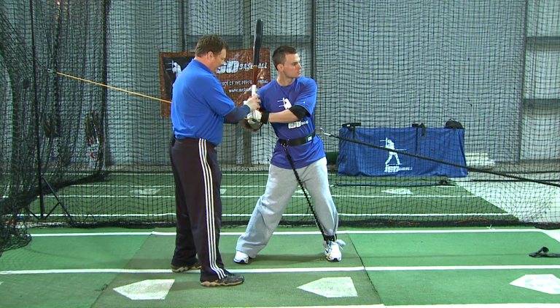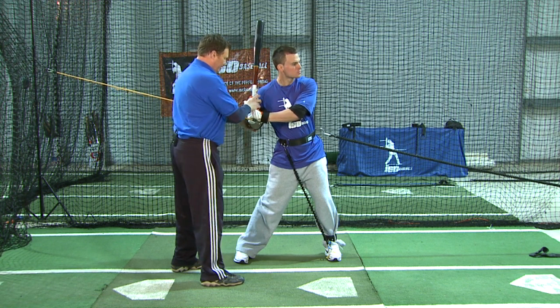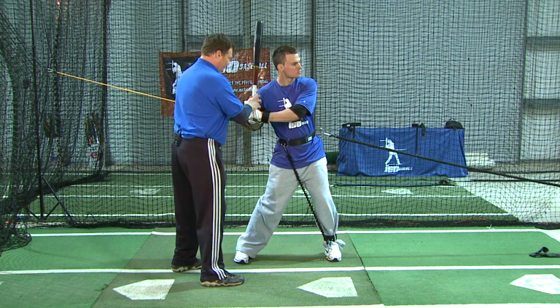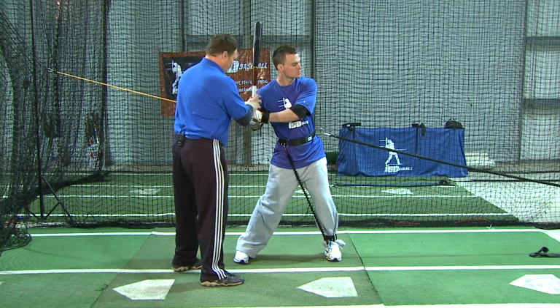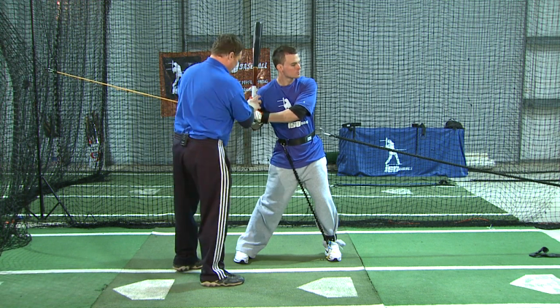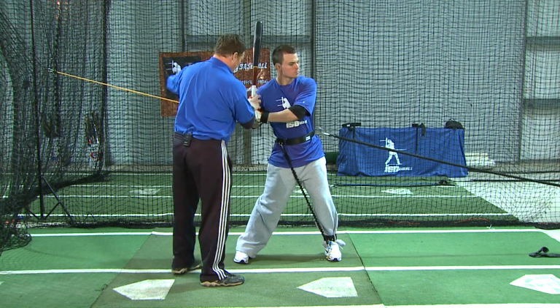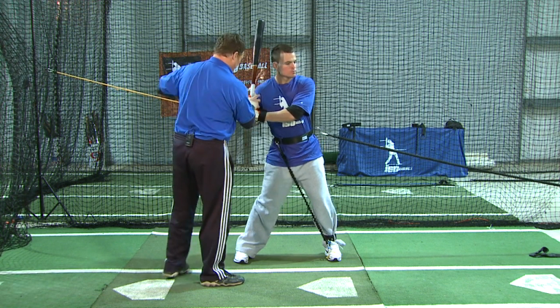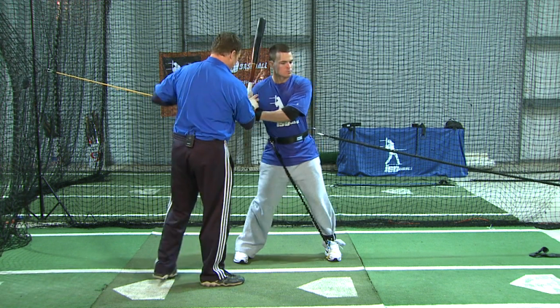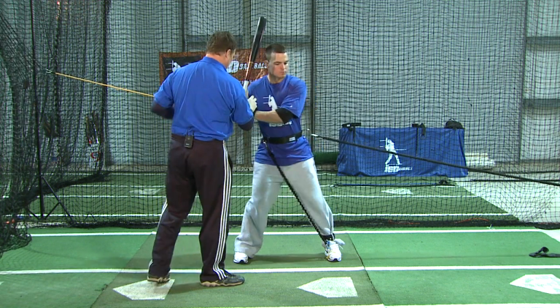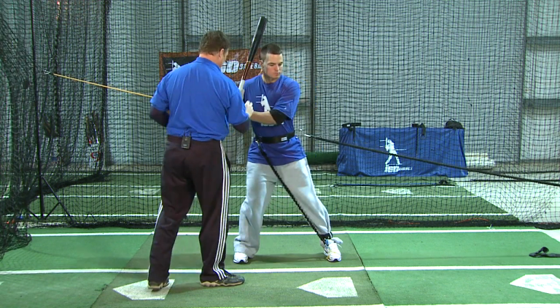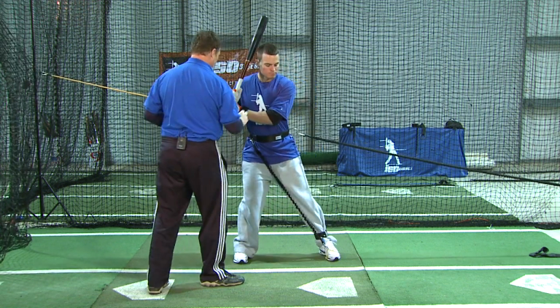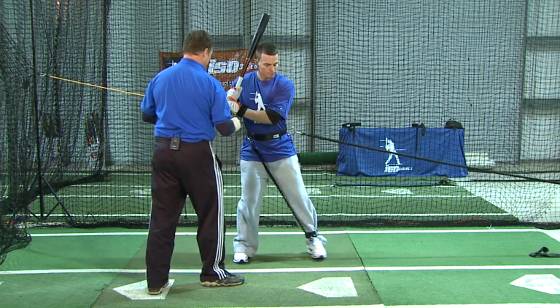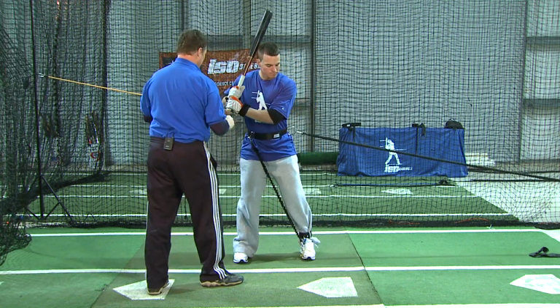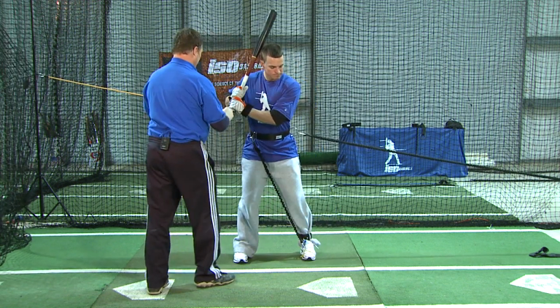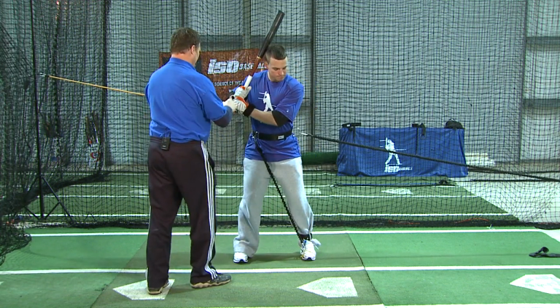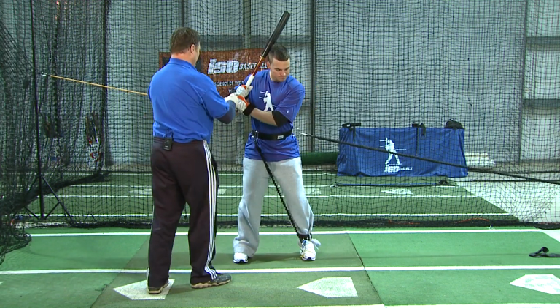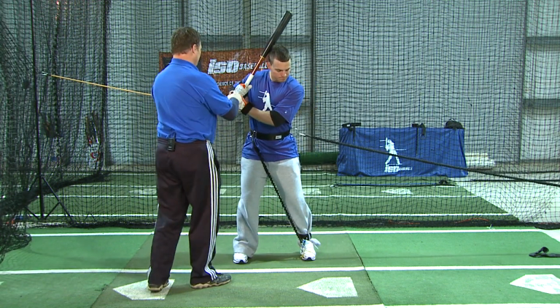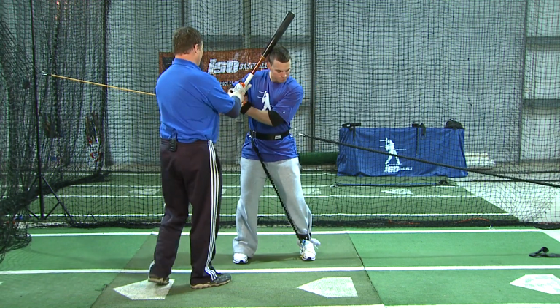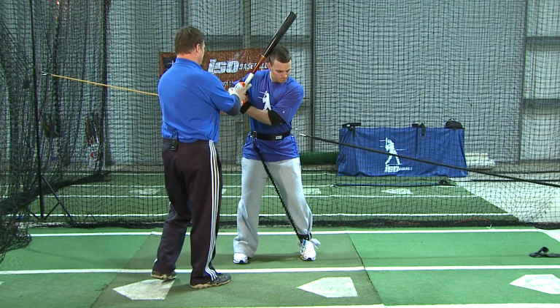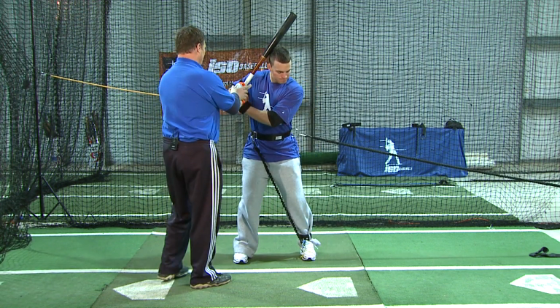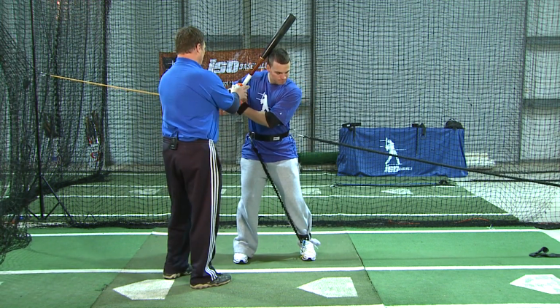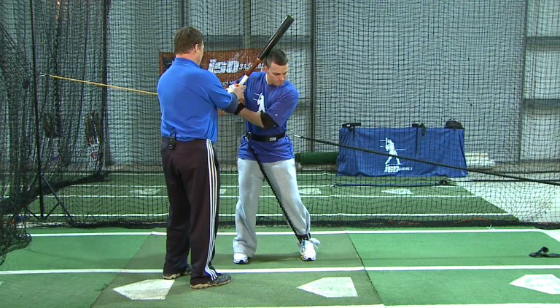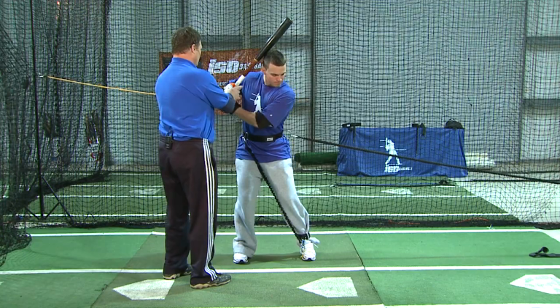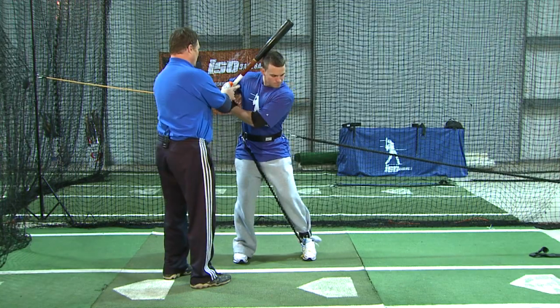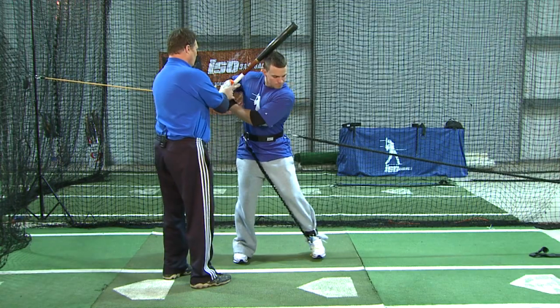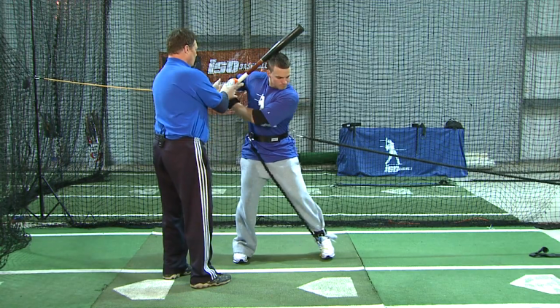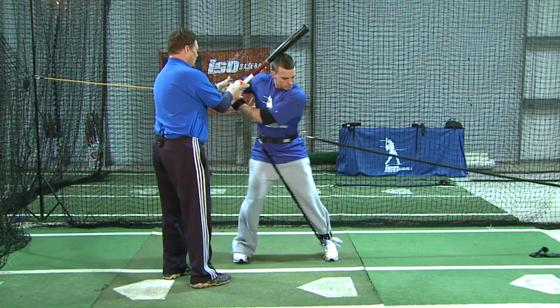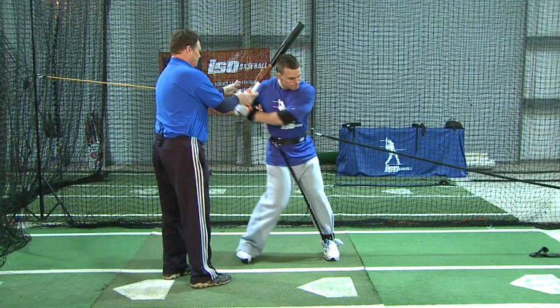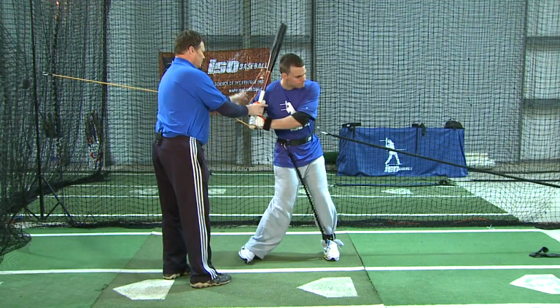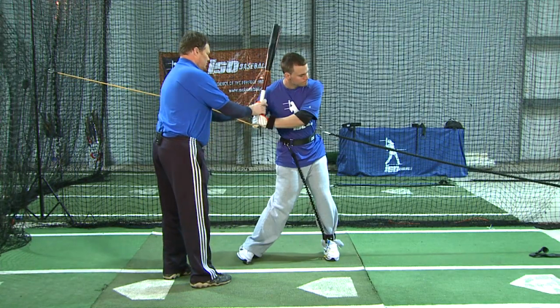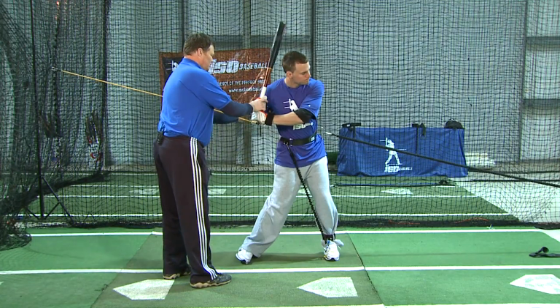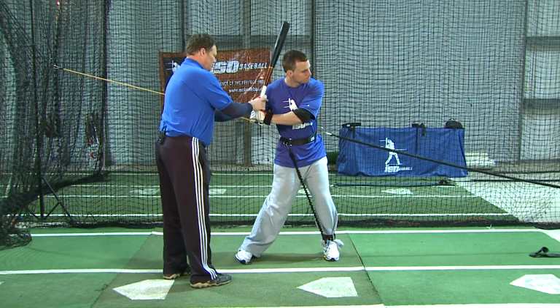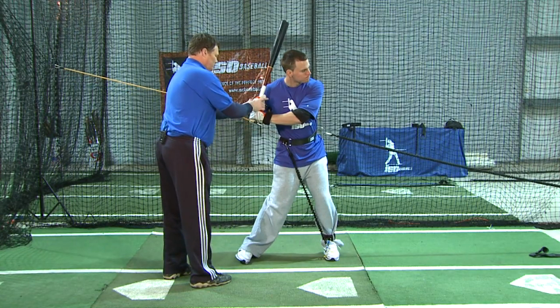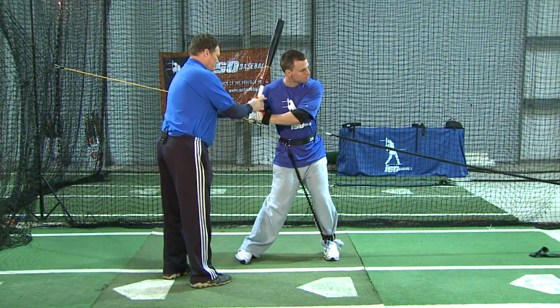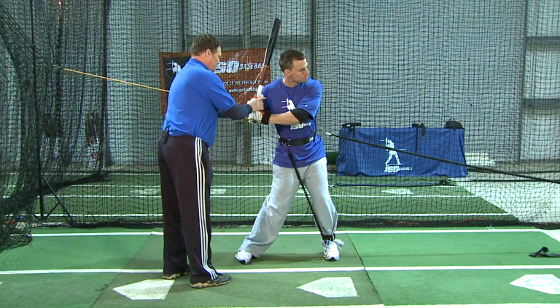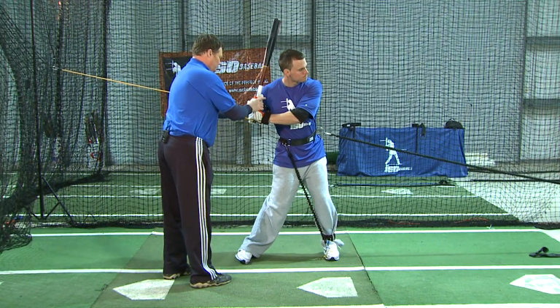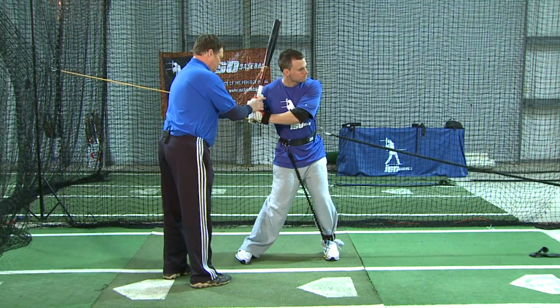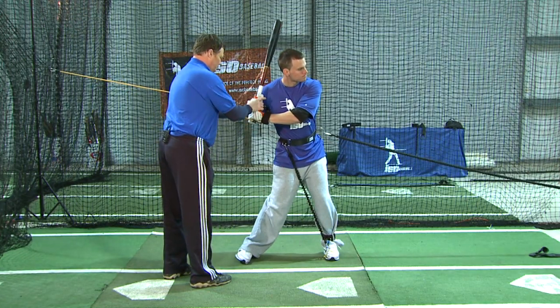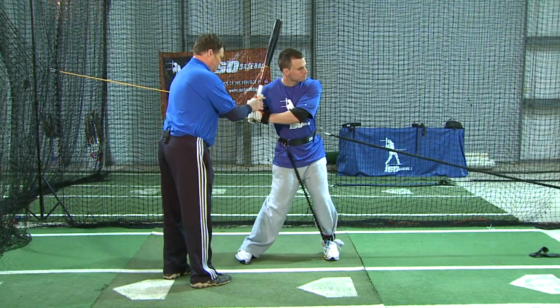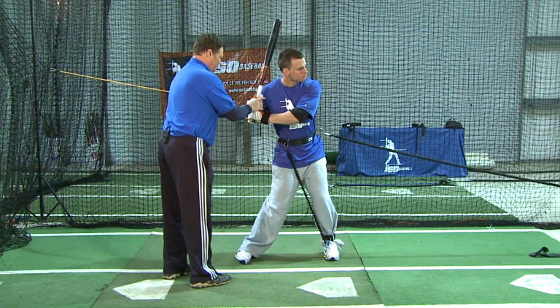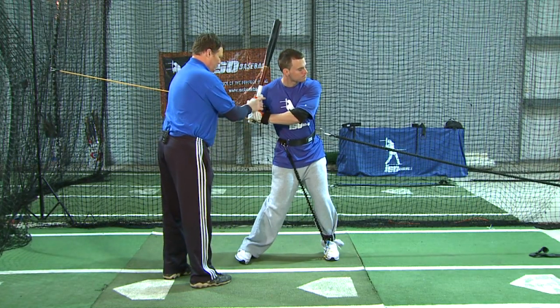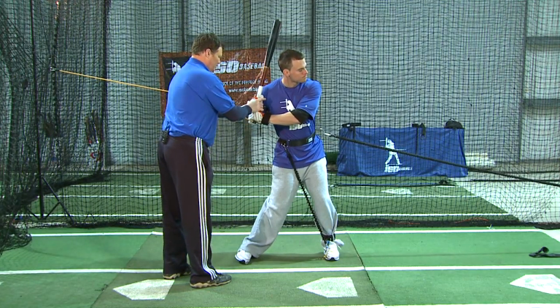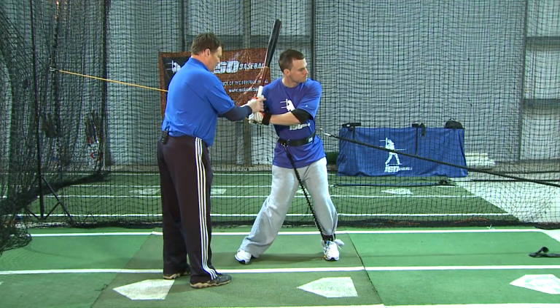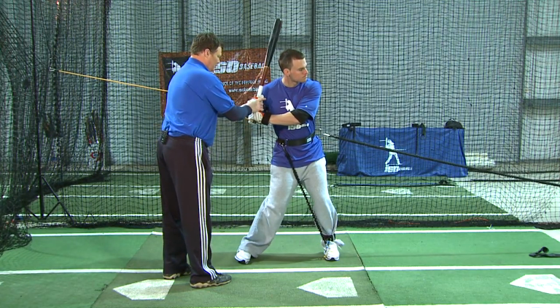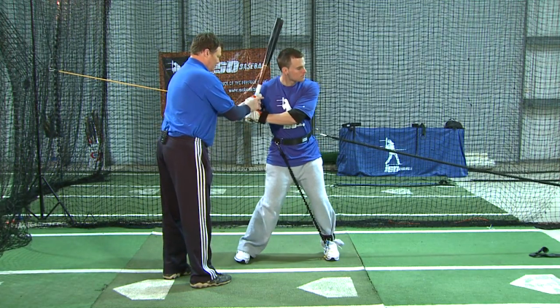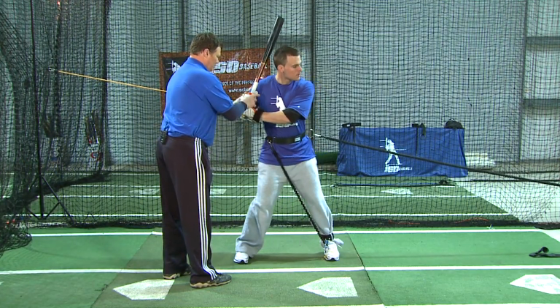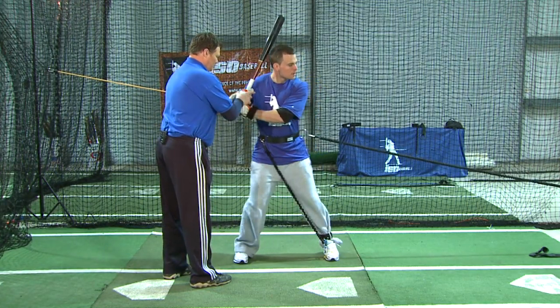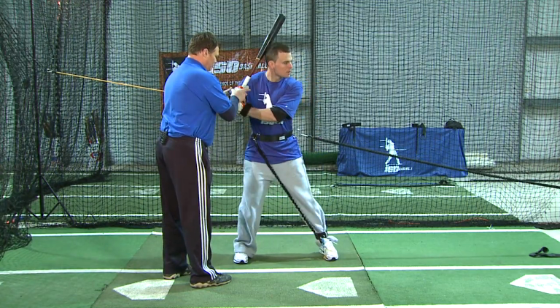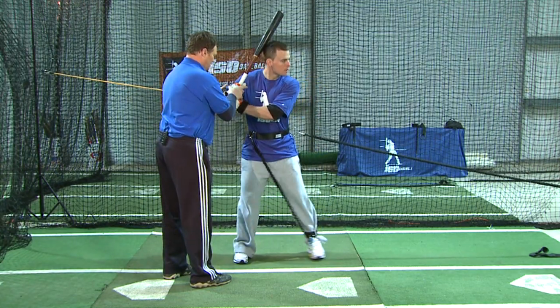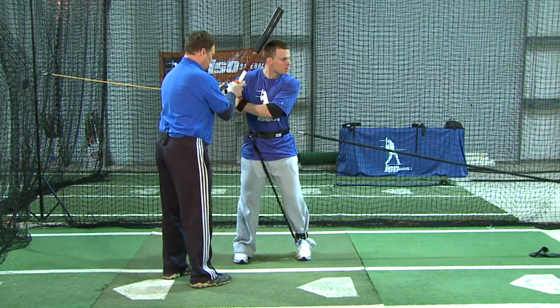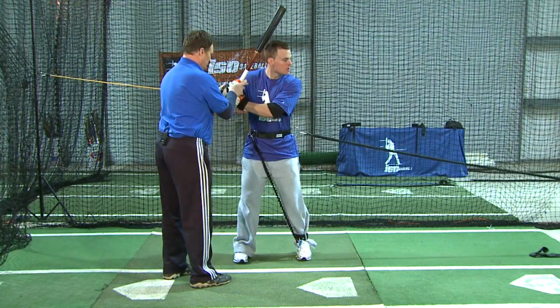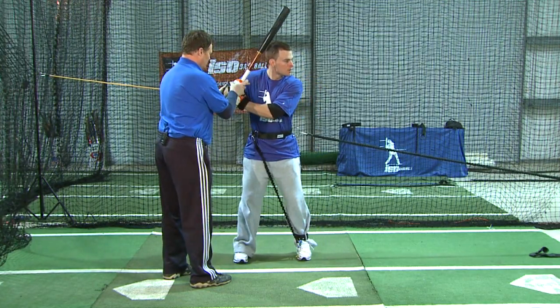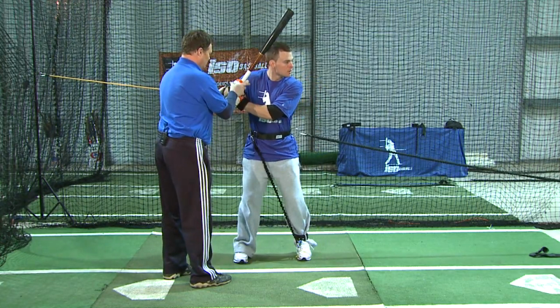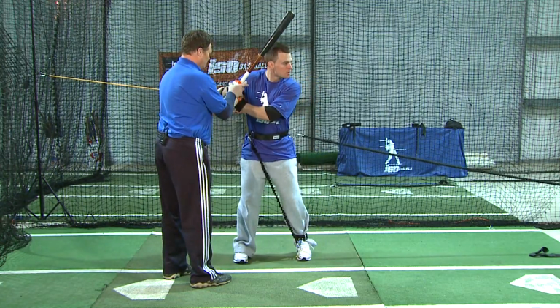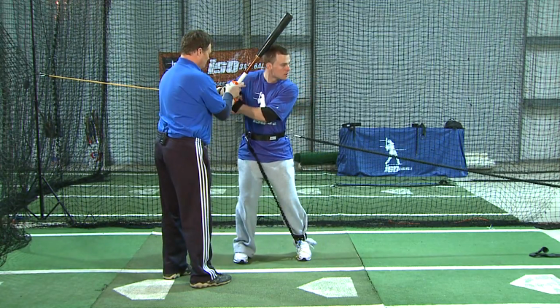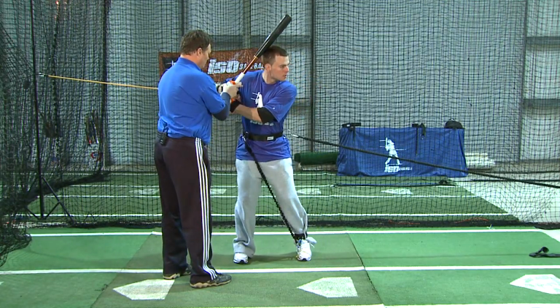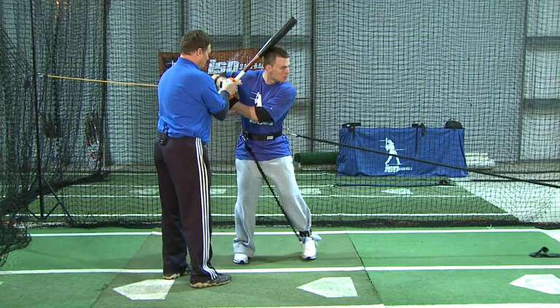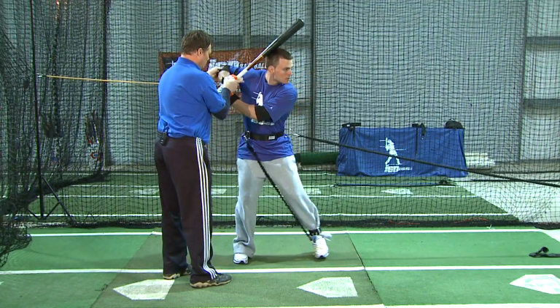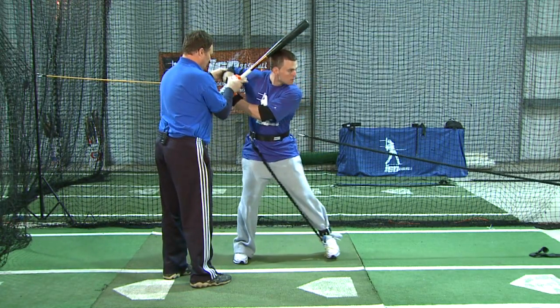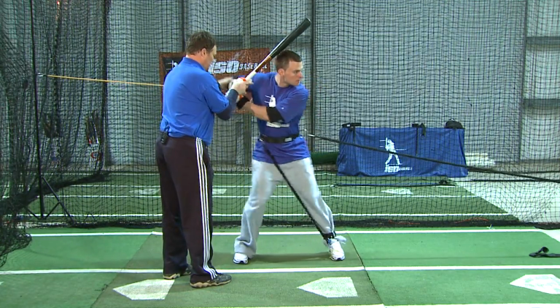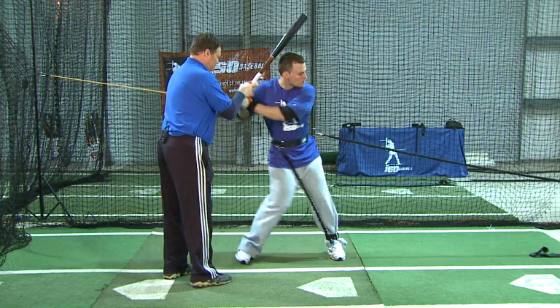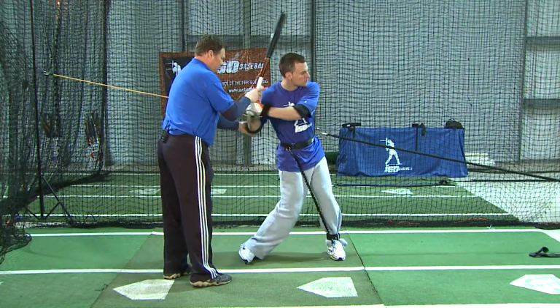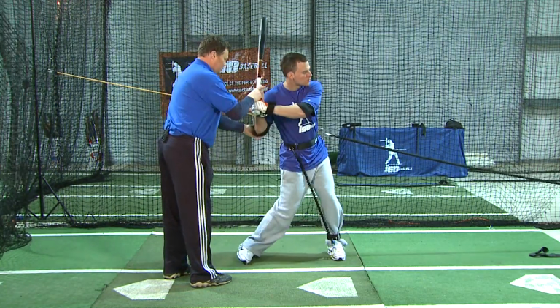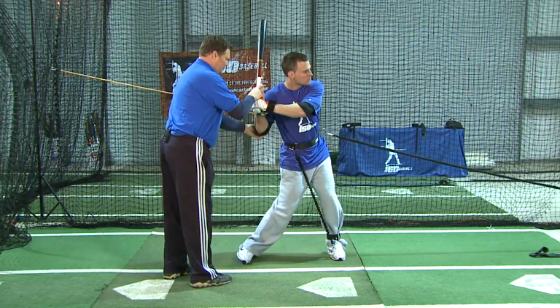Again, ready? One, two. One, two. One, two.